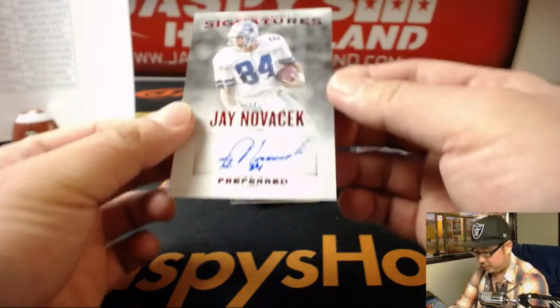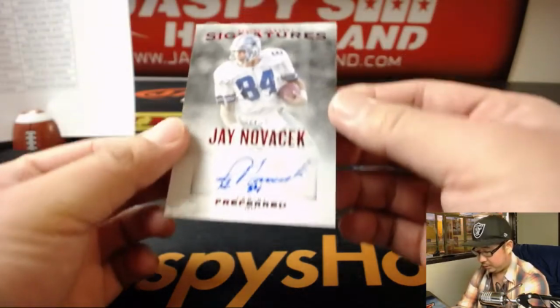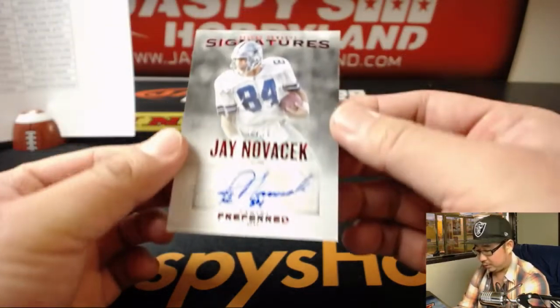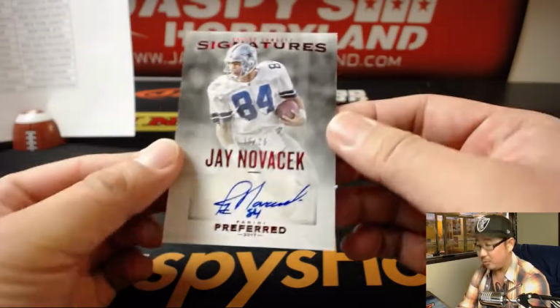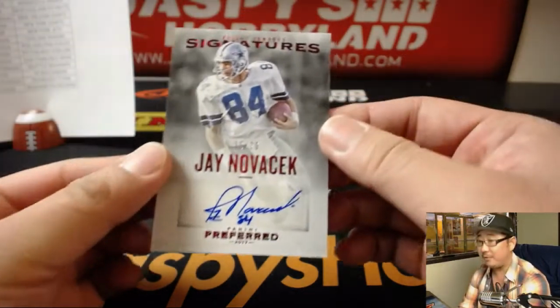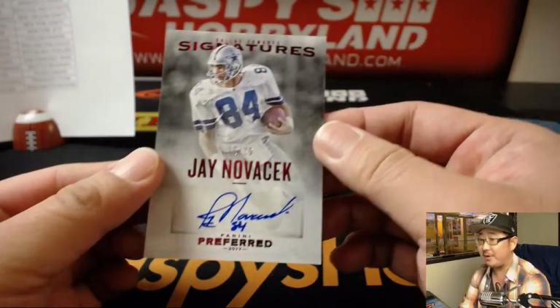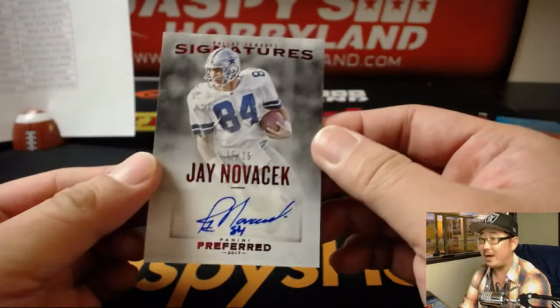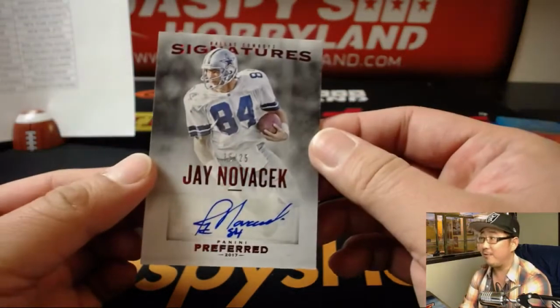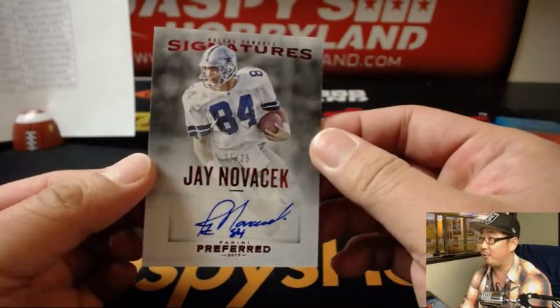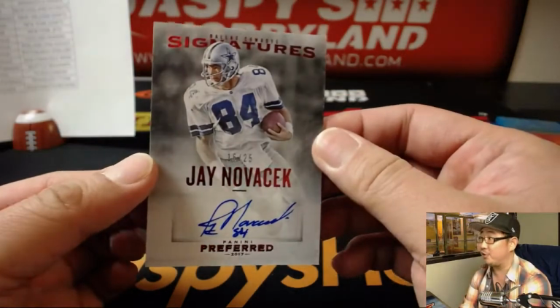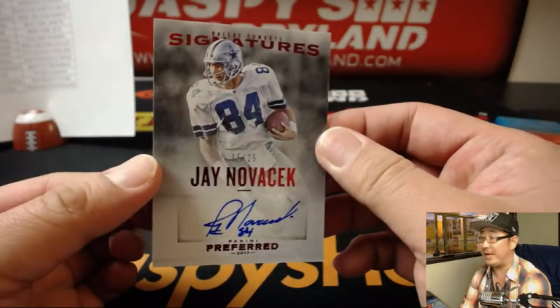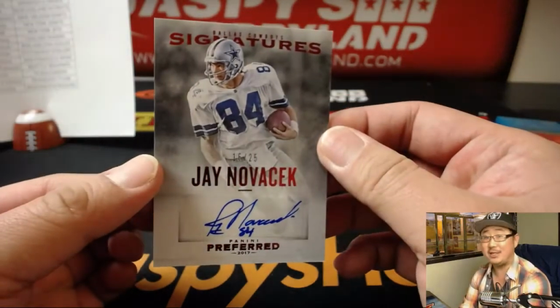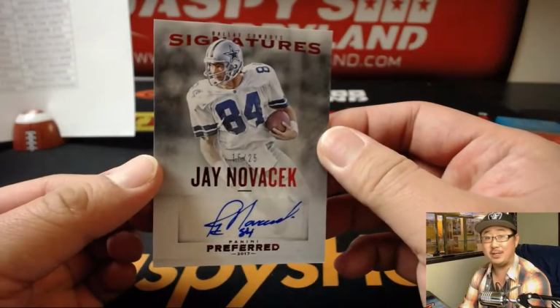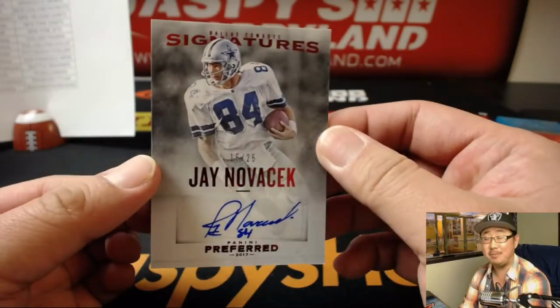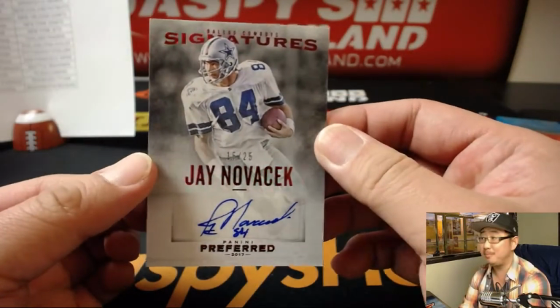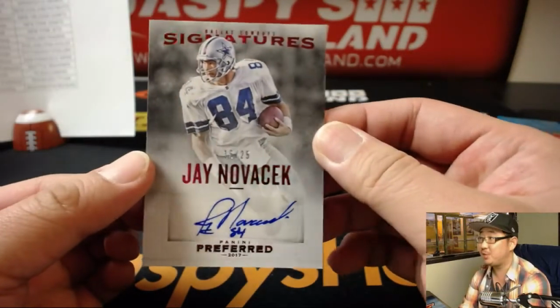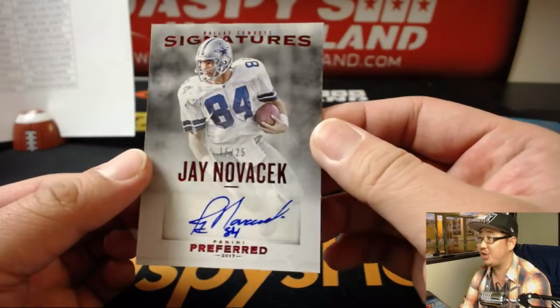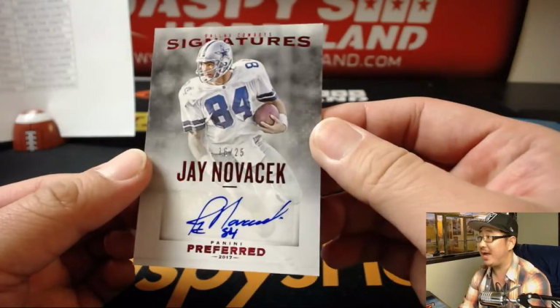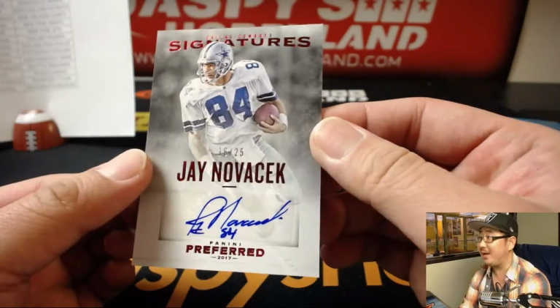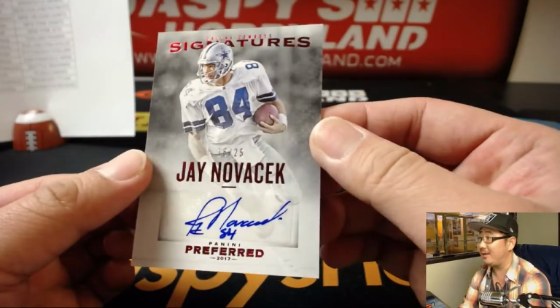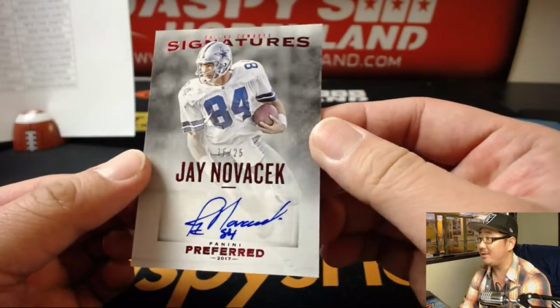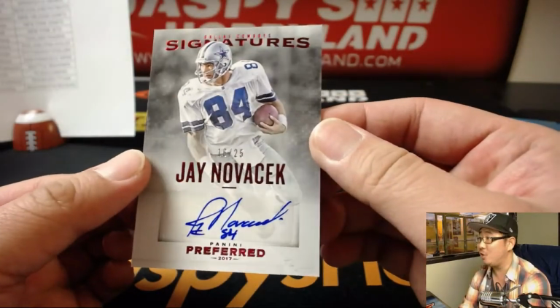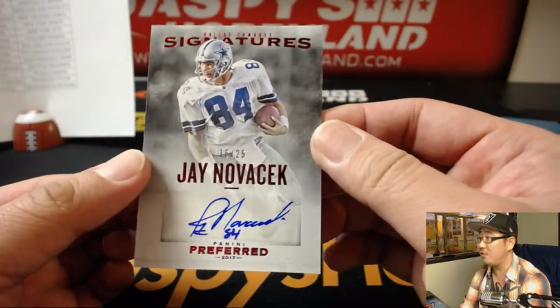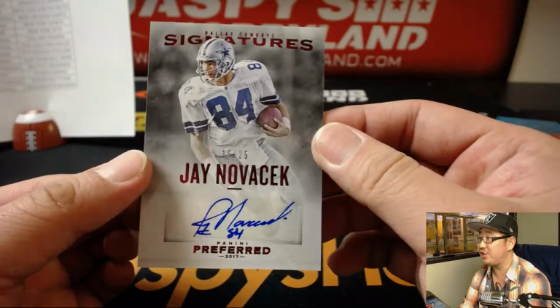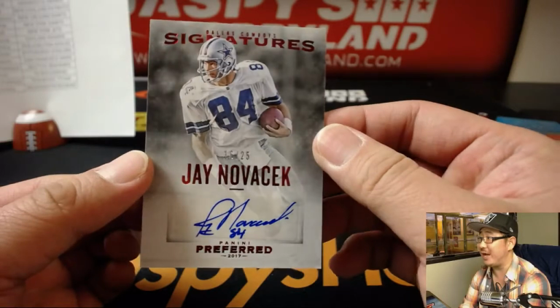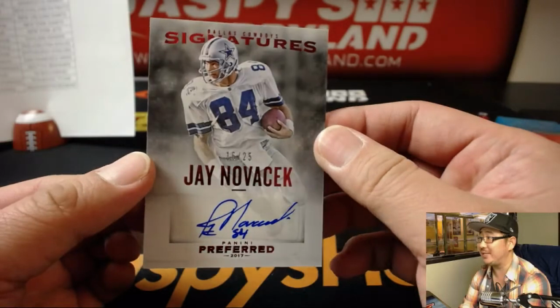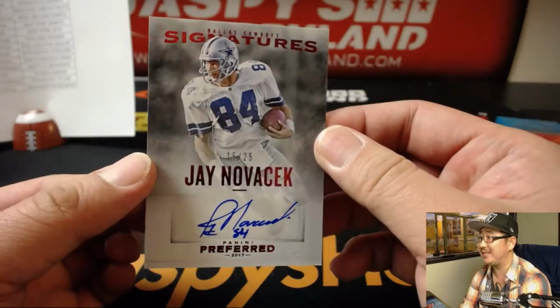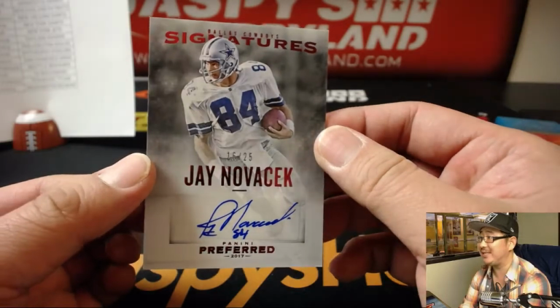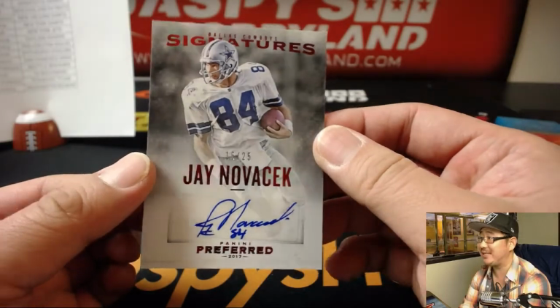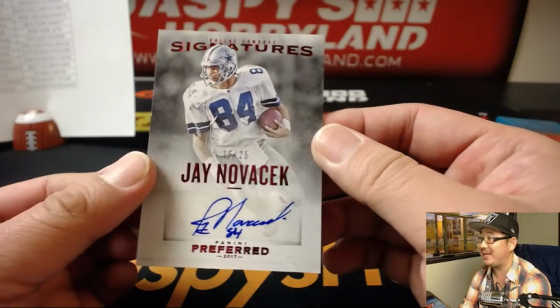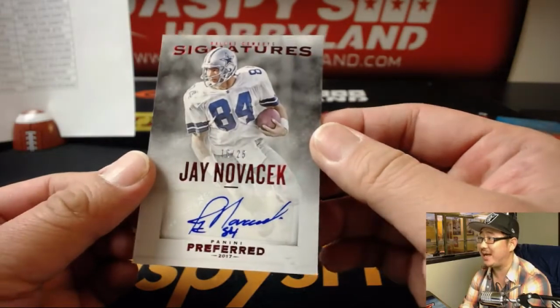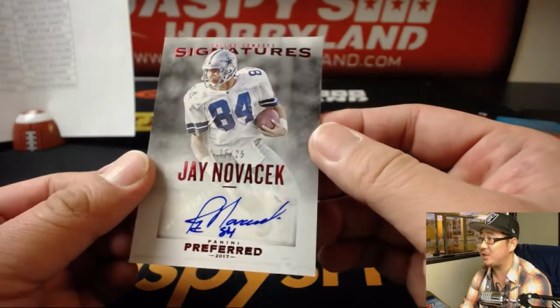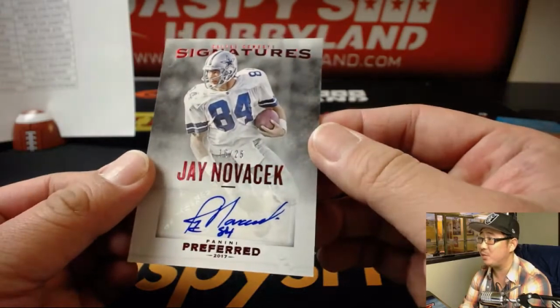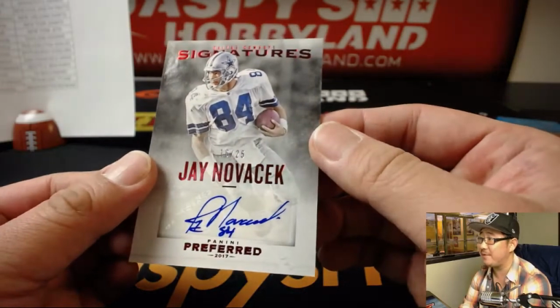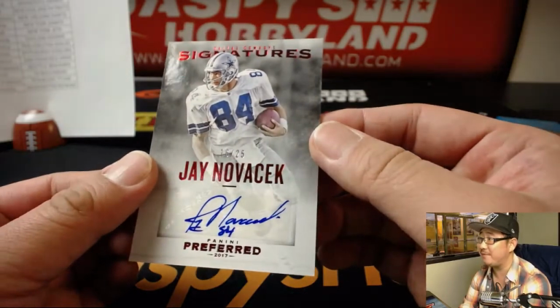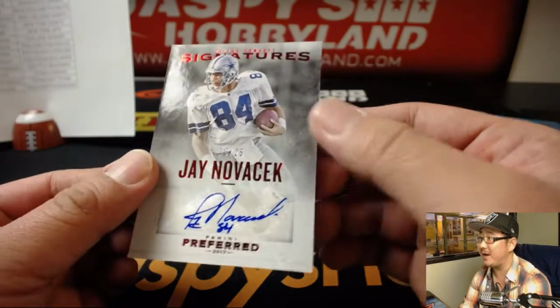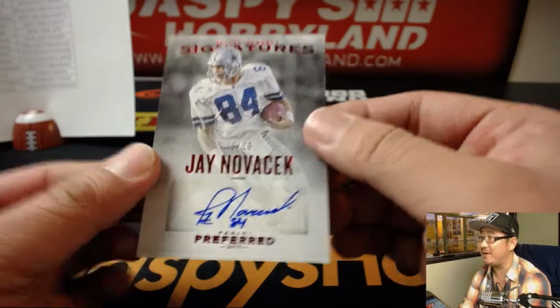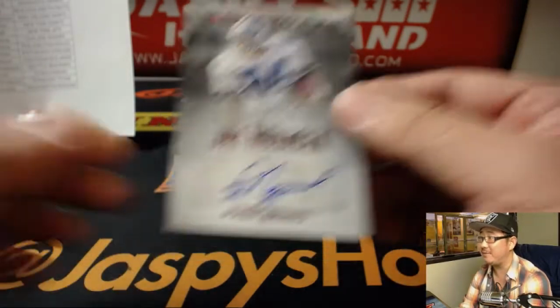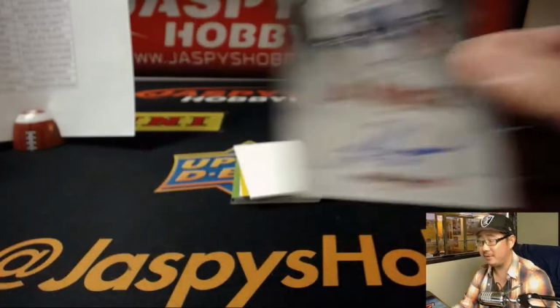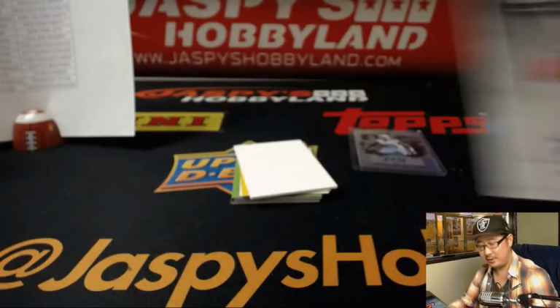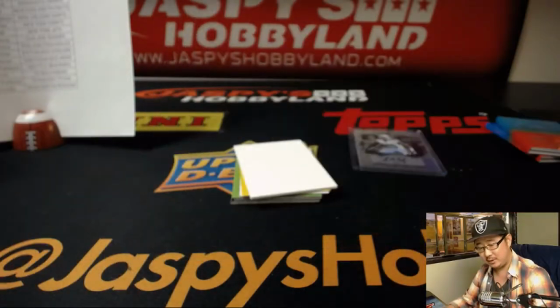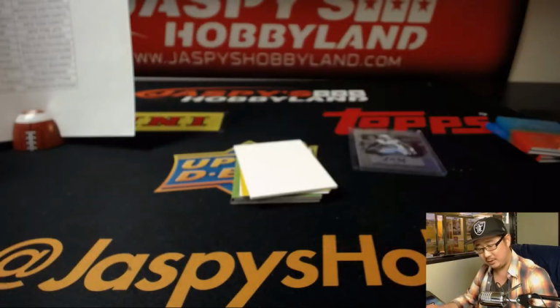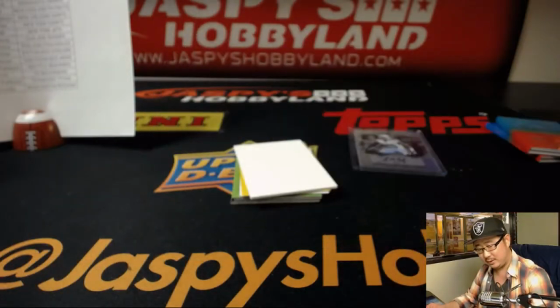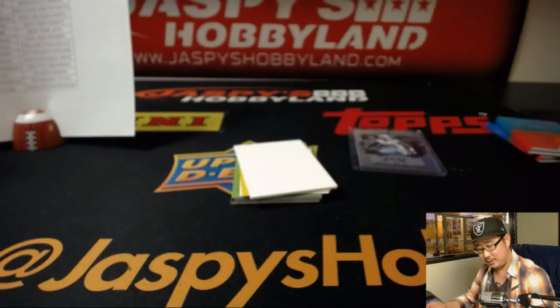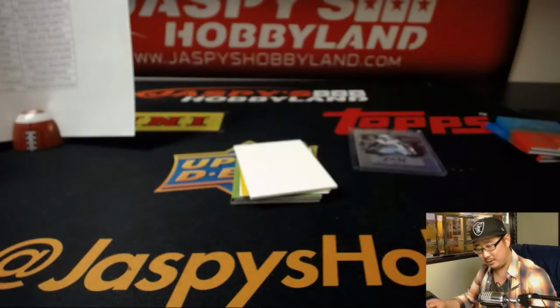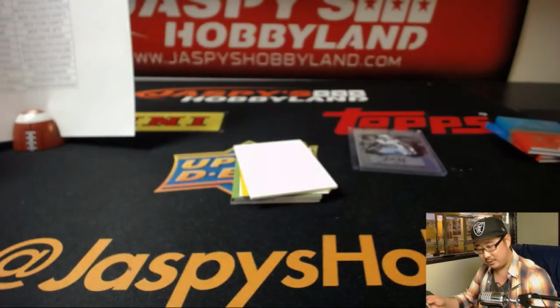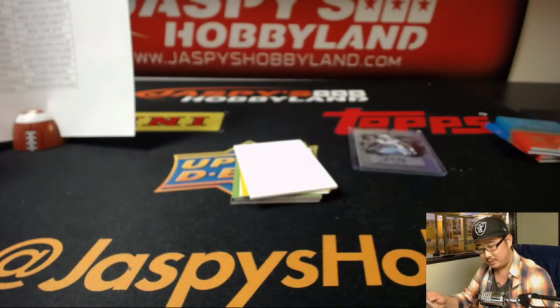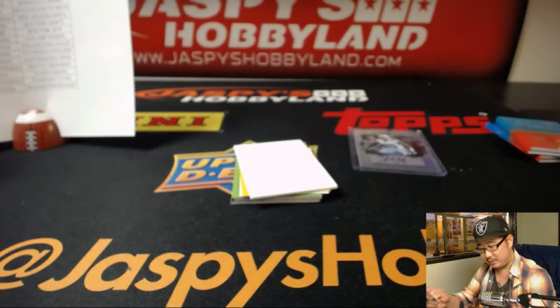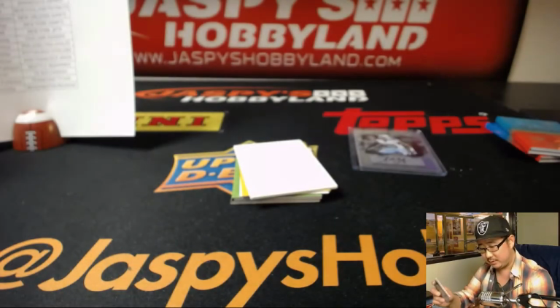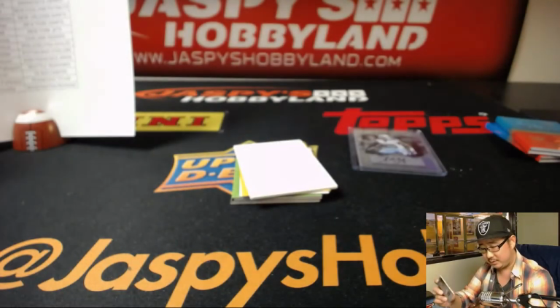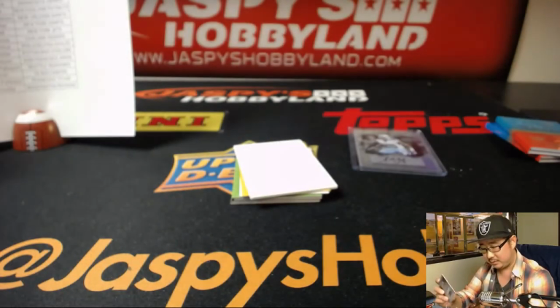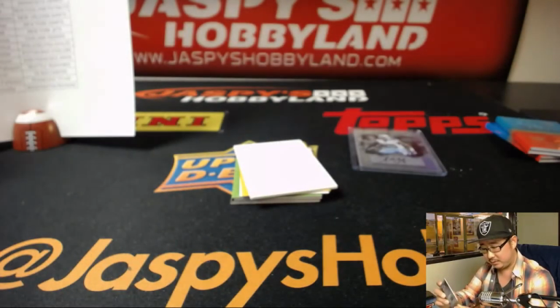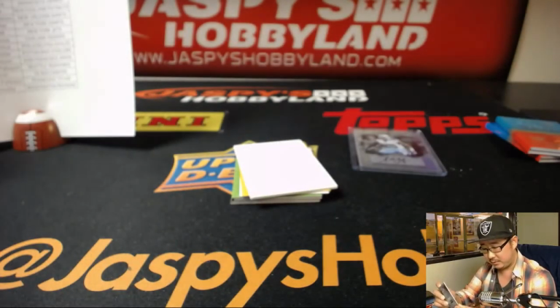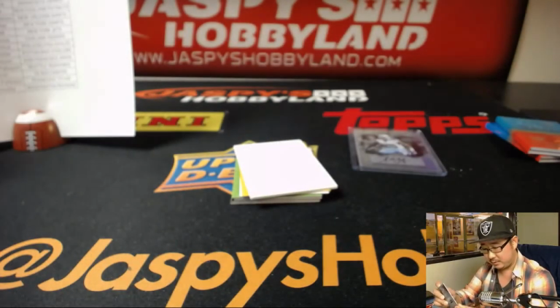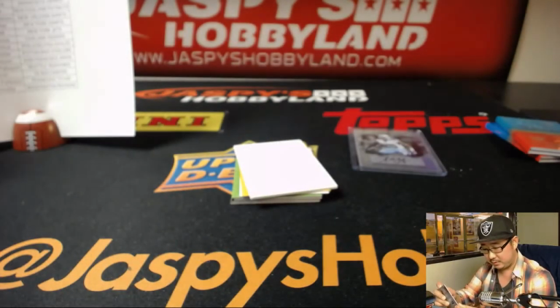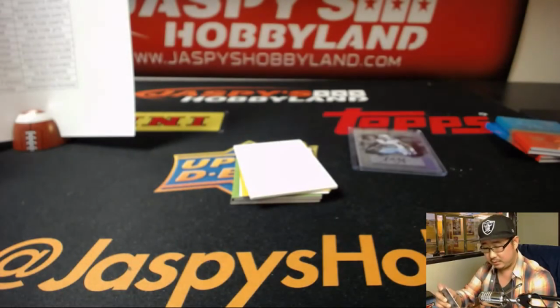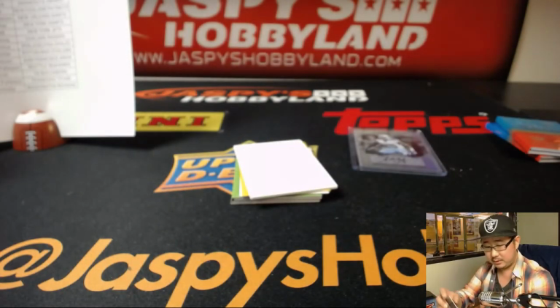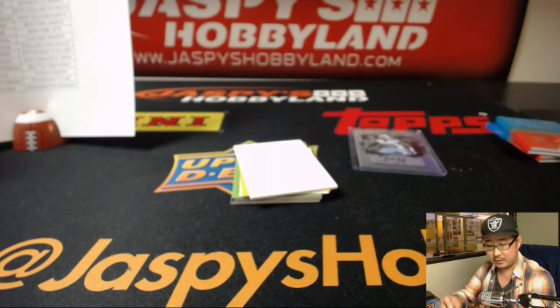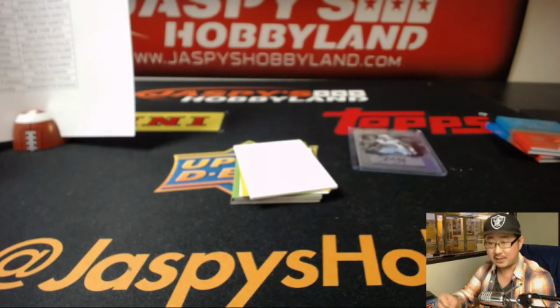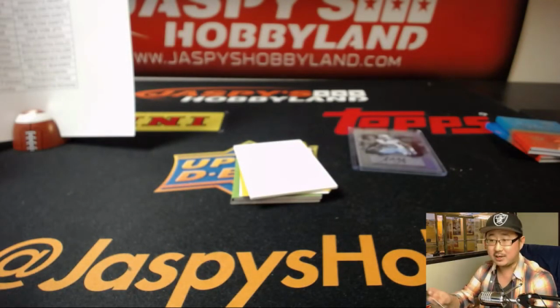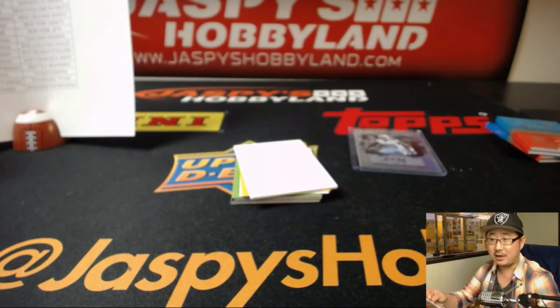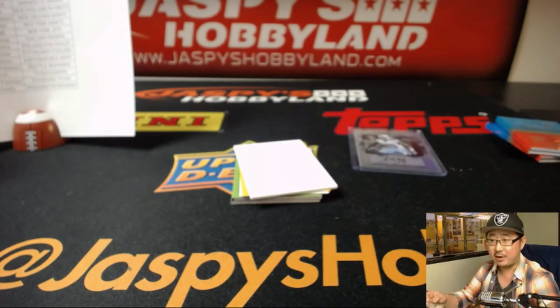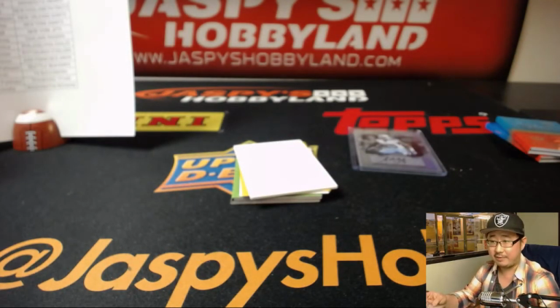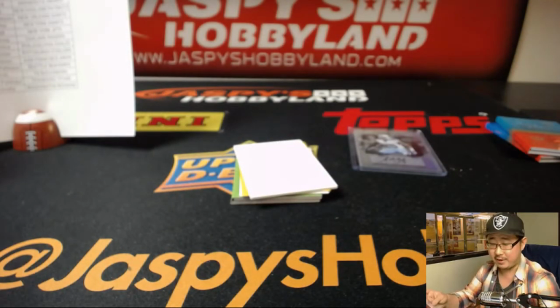We've got, for Jason — Jay Novacek, 16 out of 25. Nice autograph there.